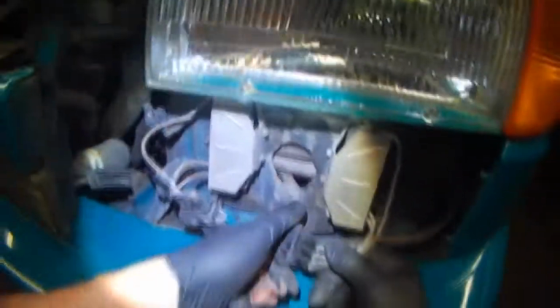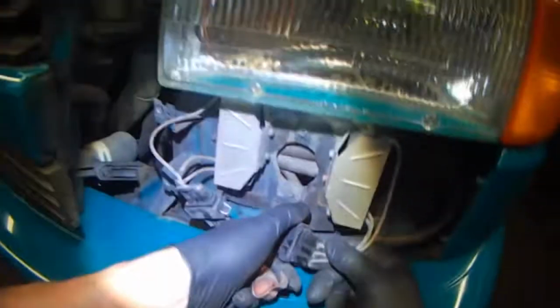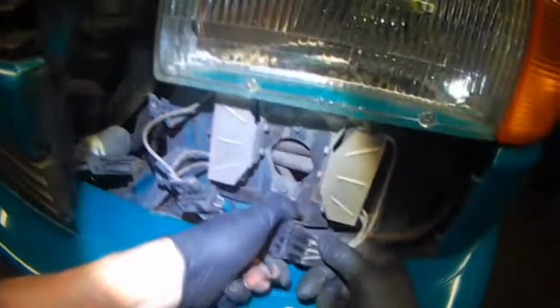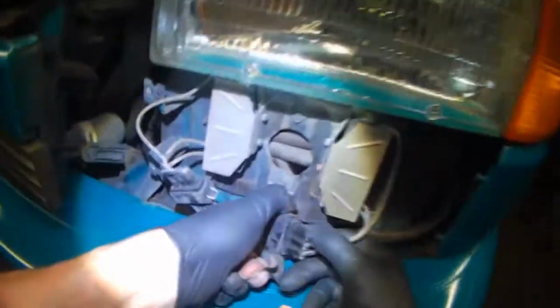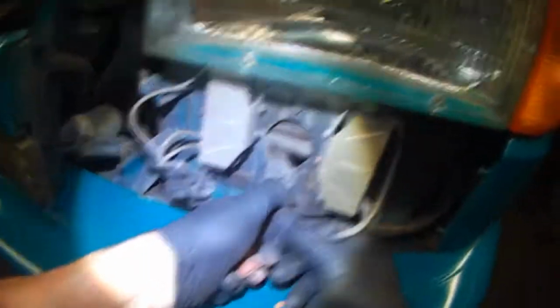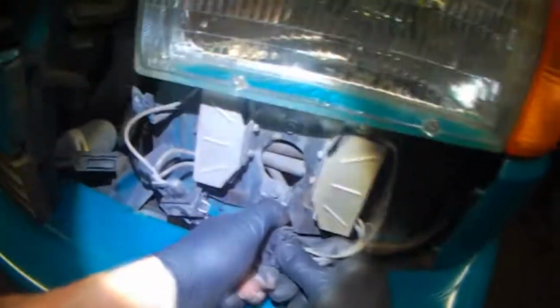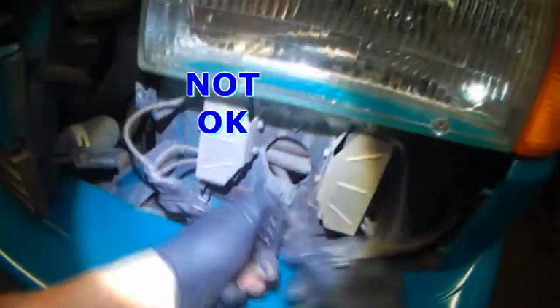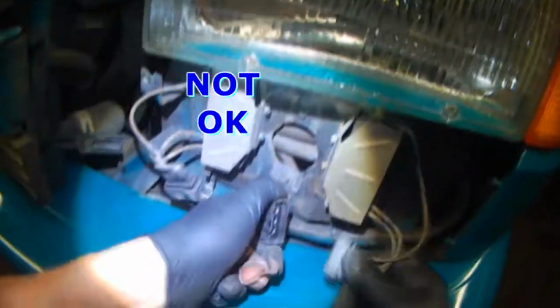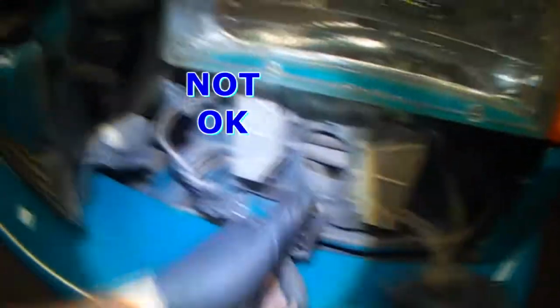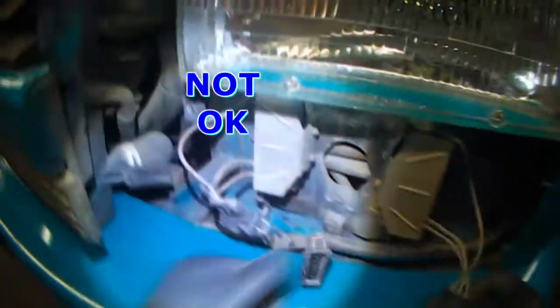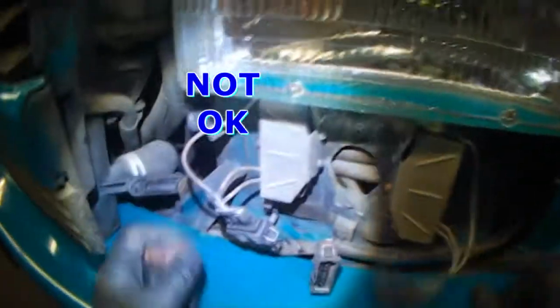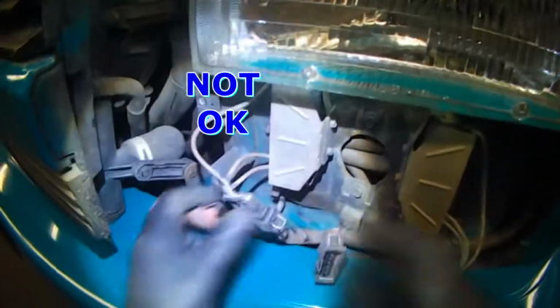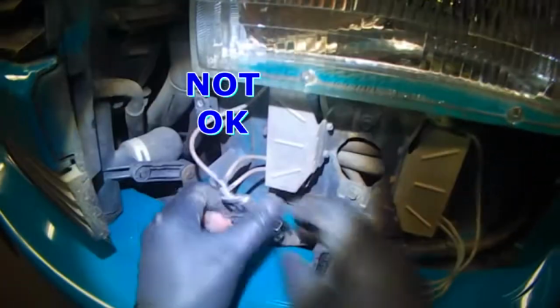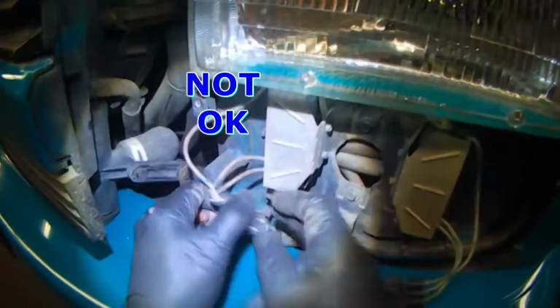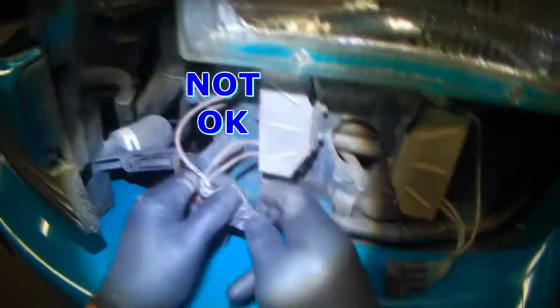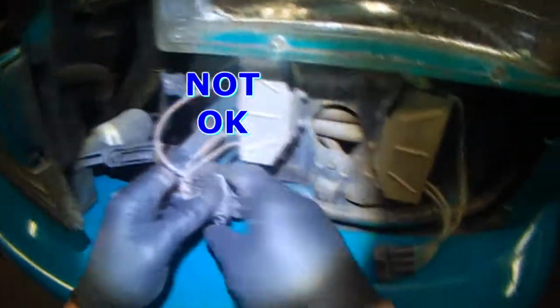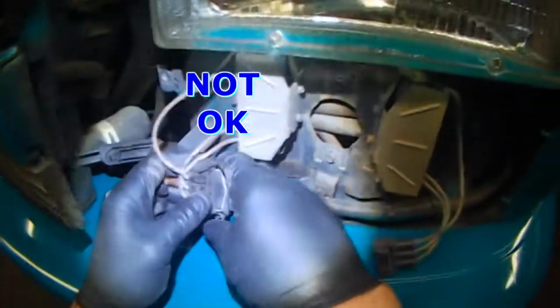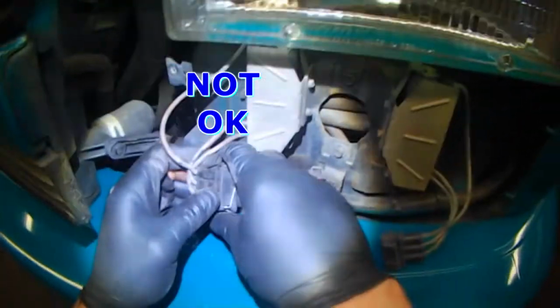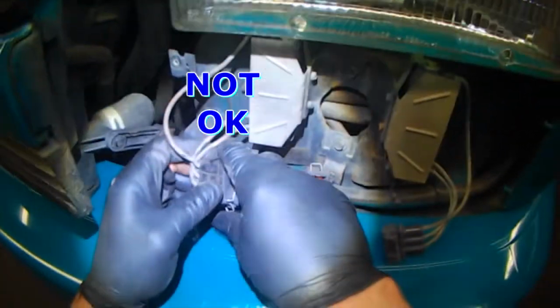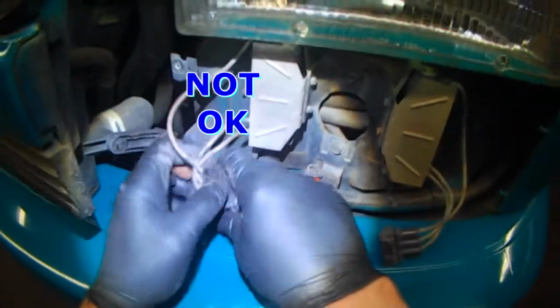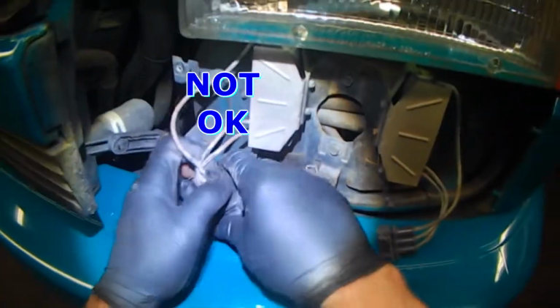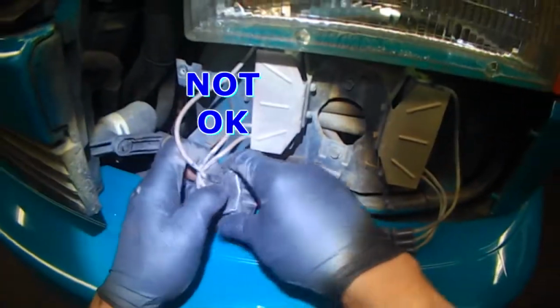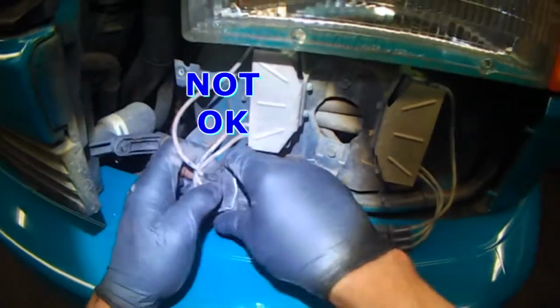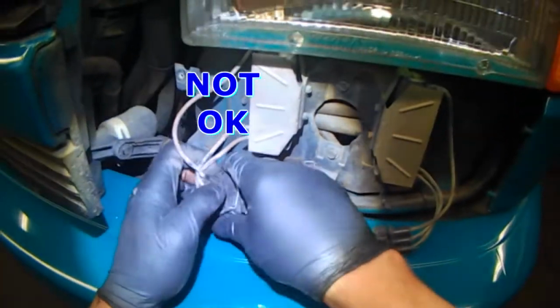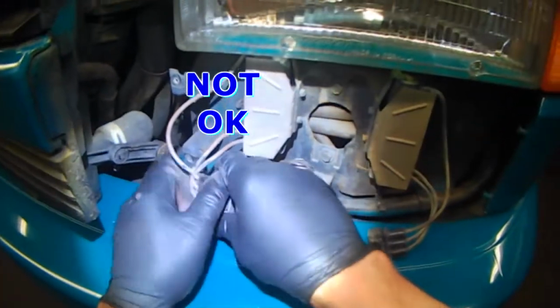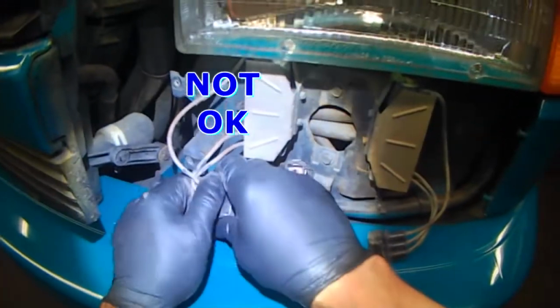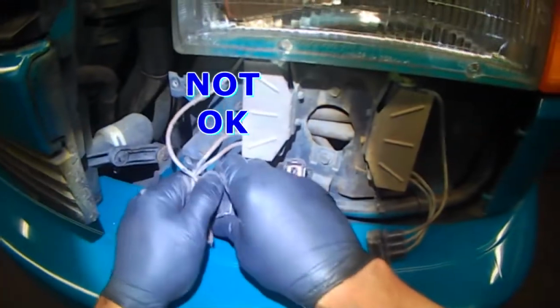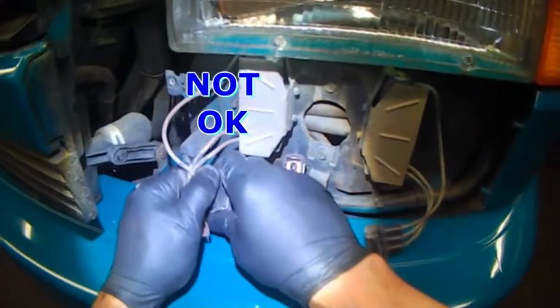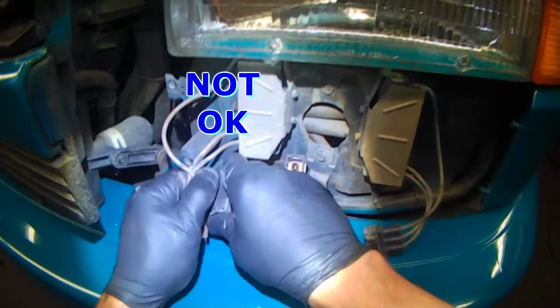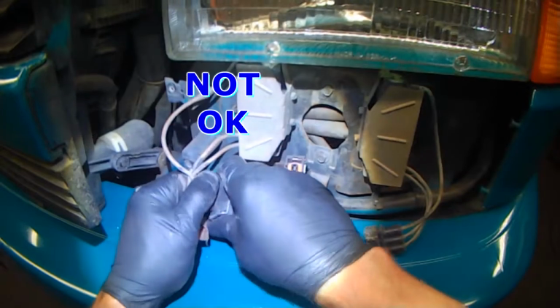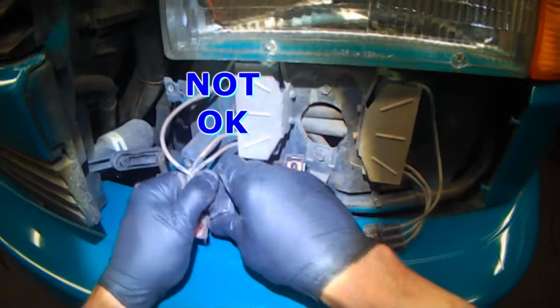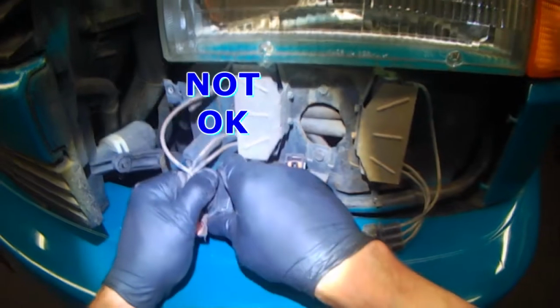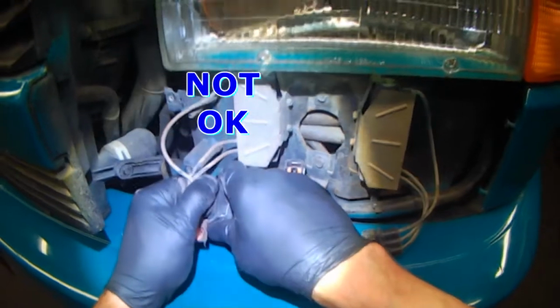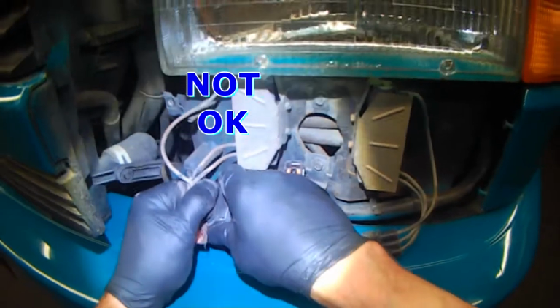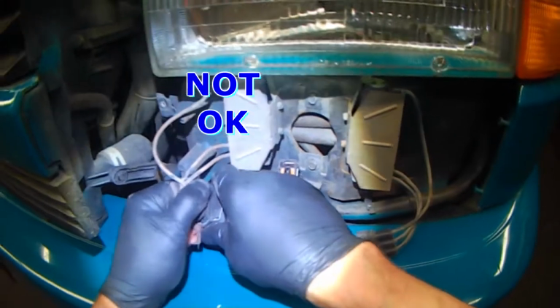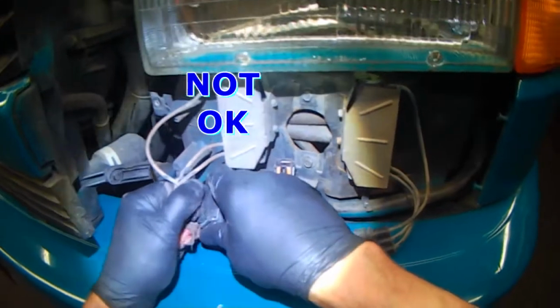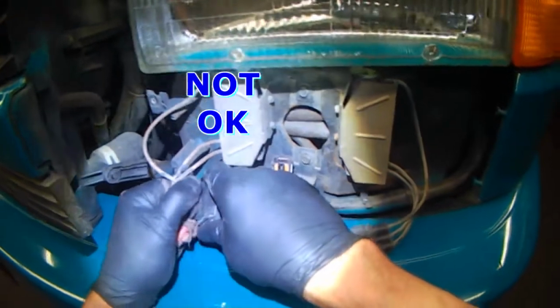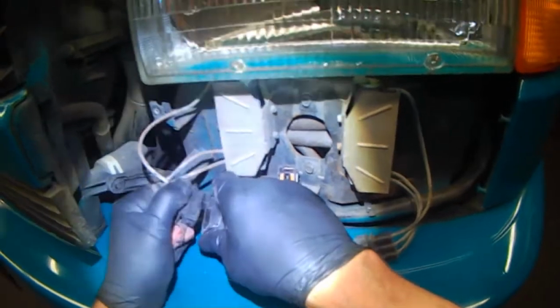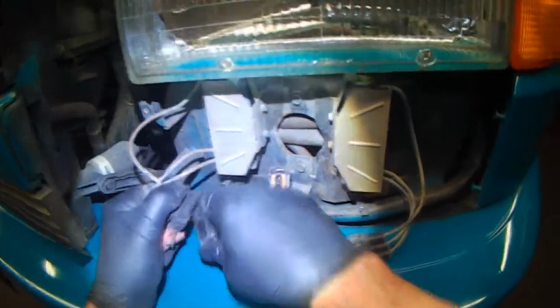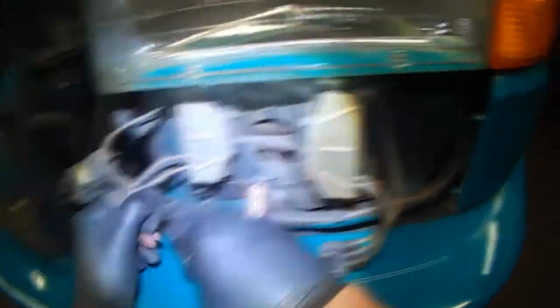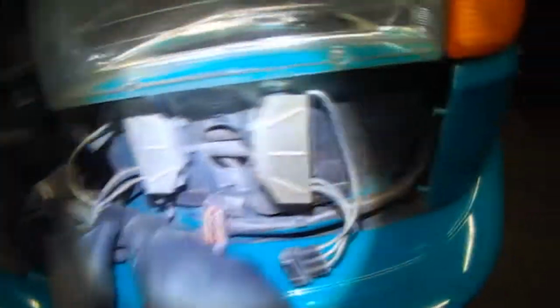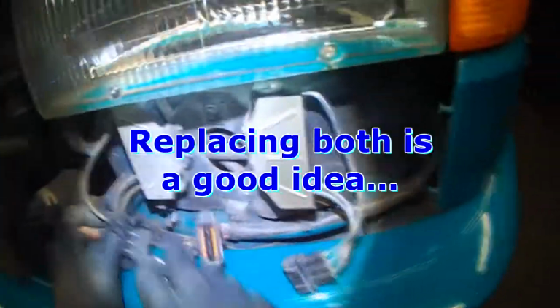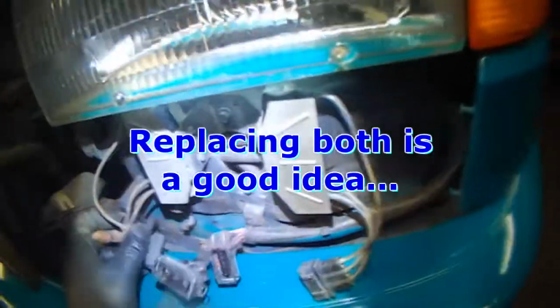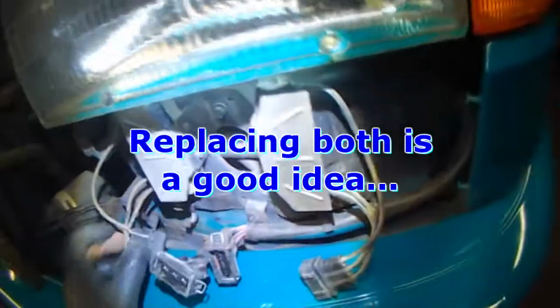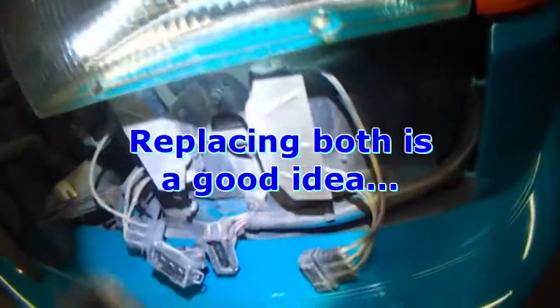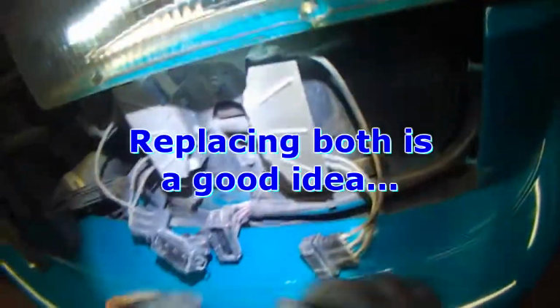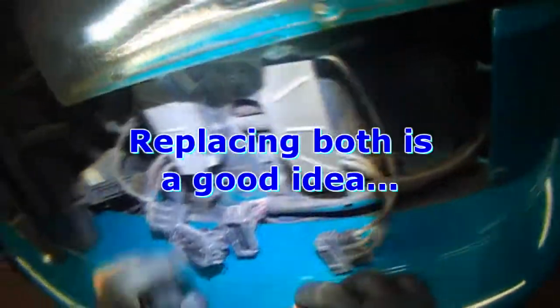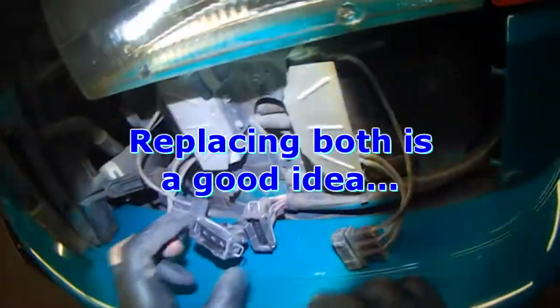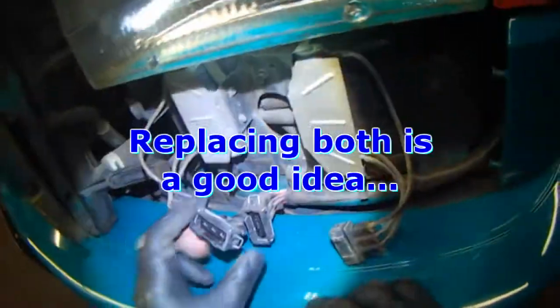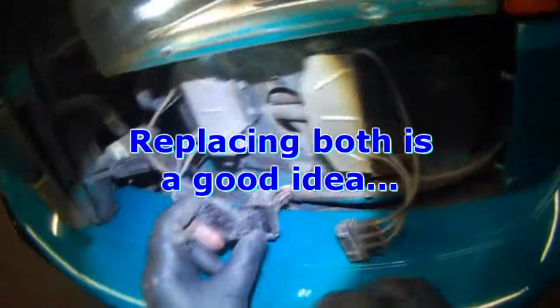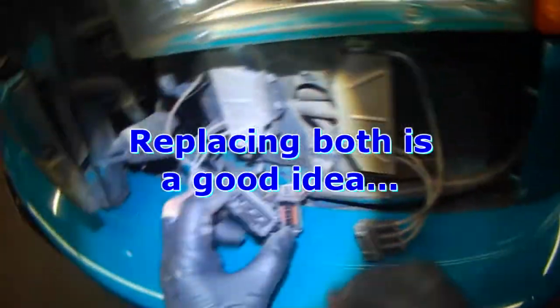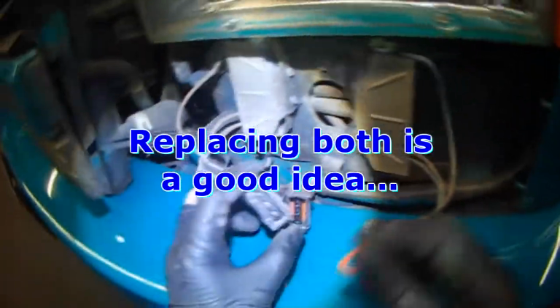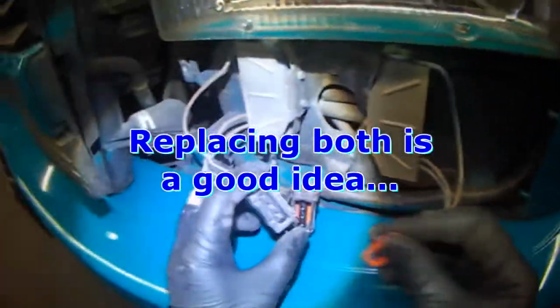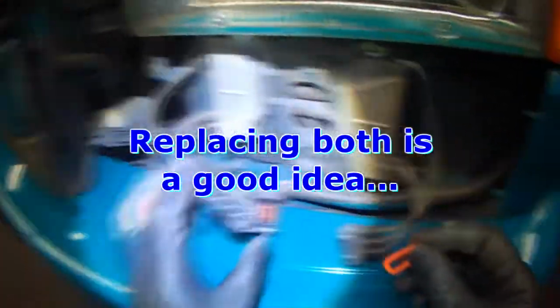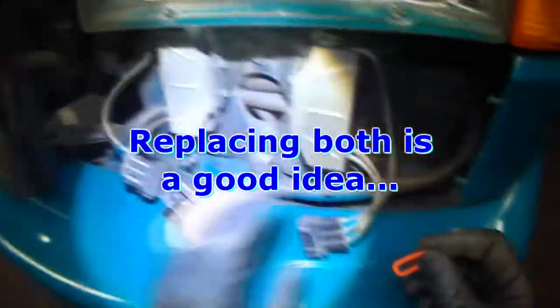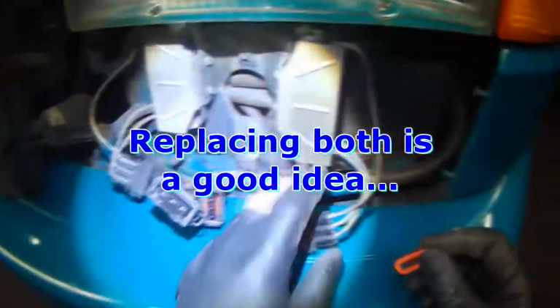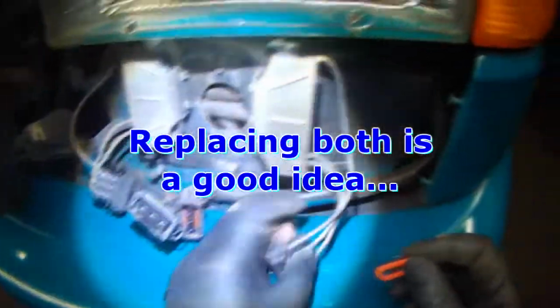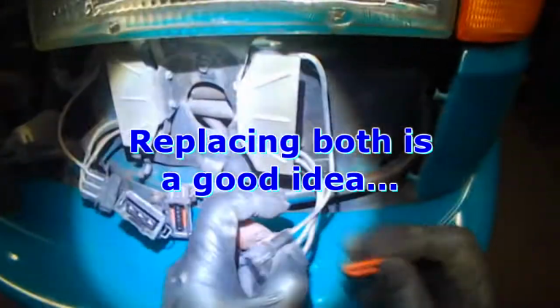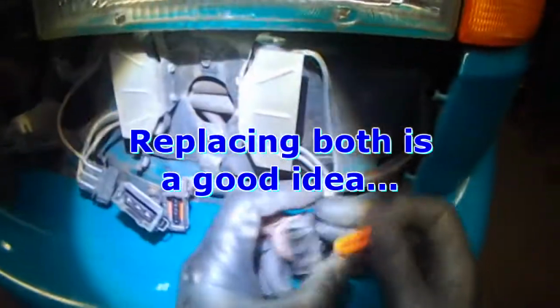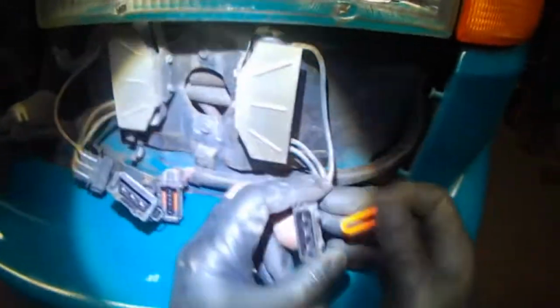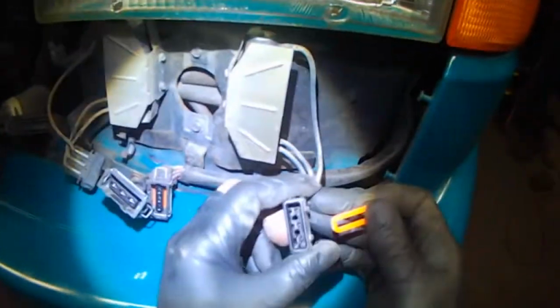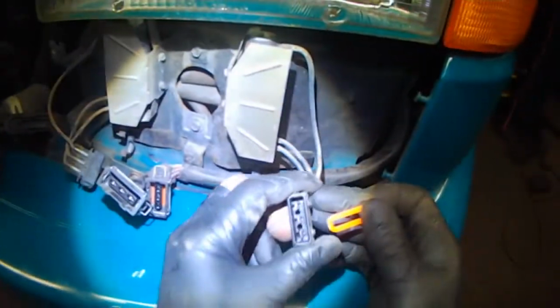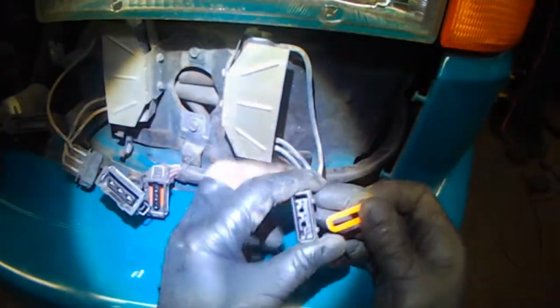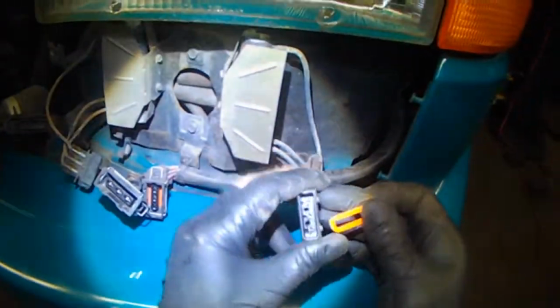So we need one of these resistor packs. If they're both the same age, it's a good idea to replace both at the same time.